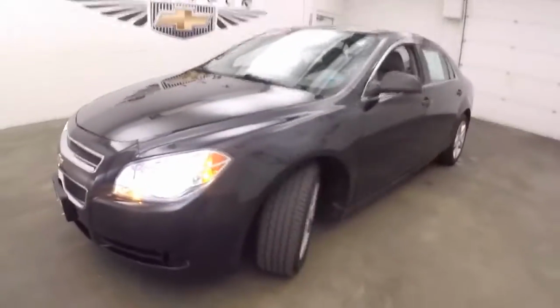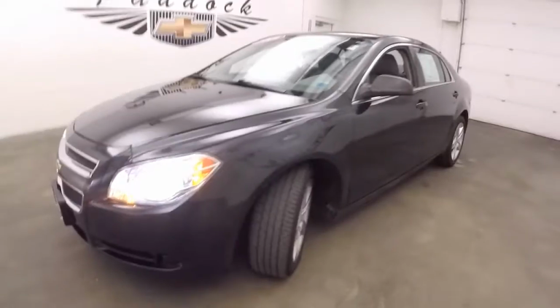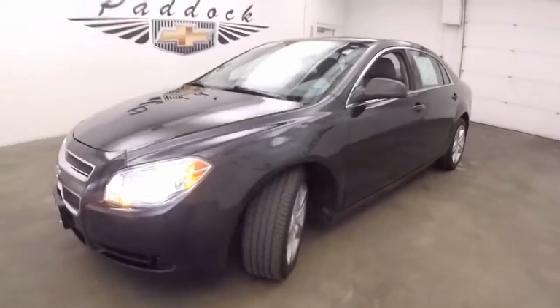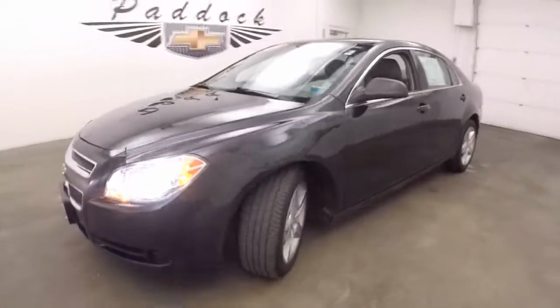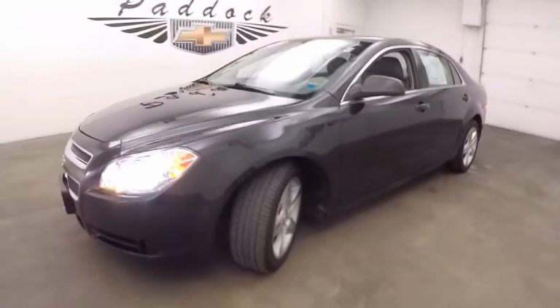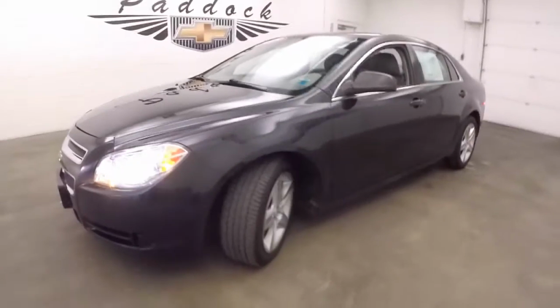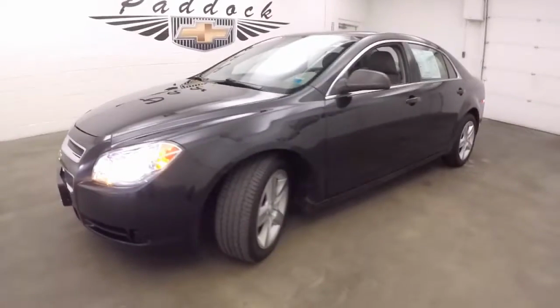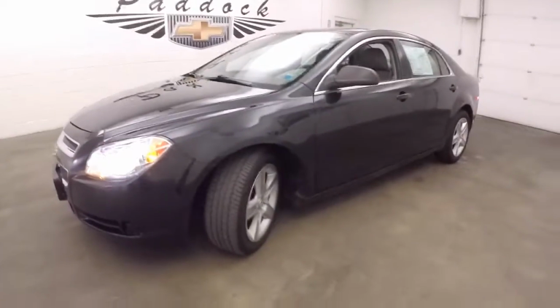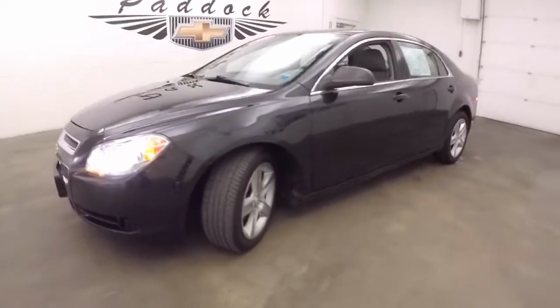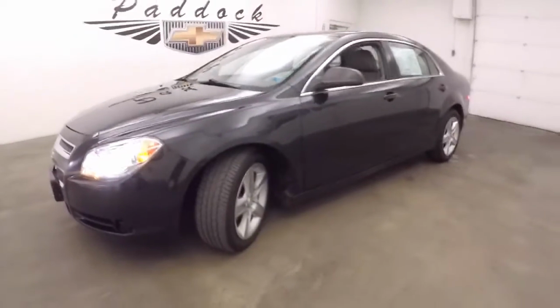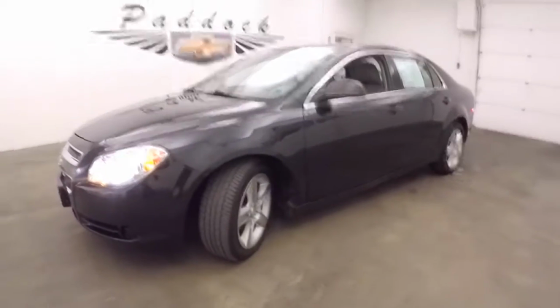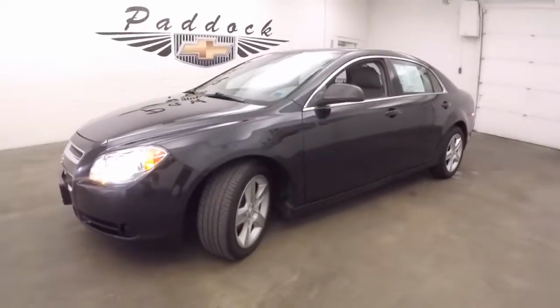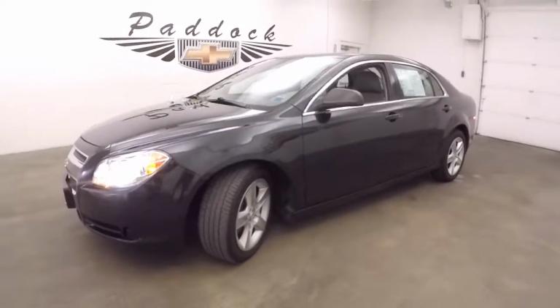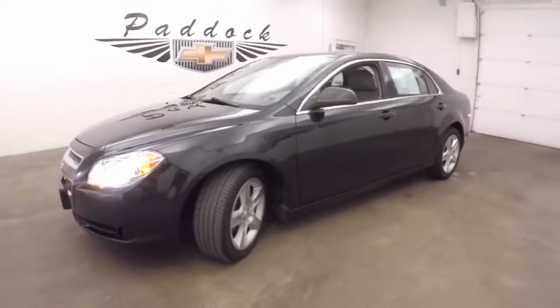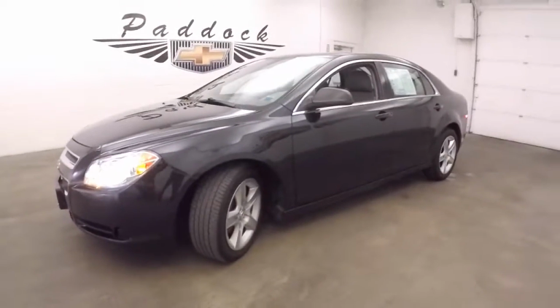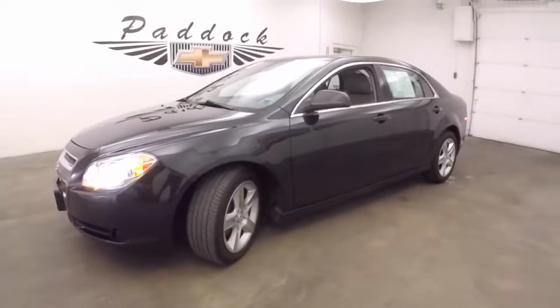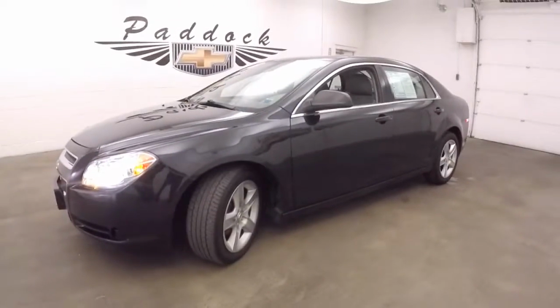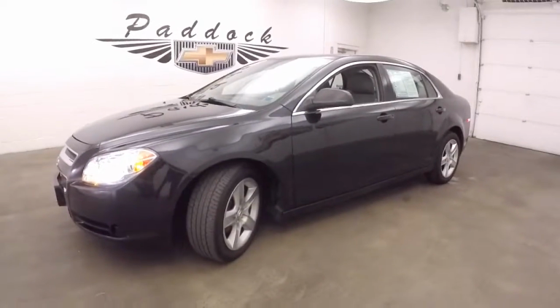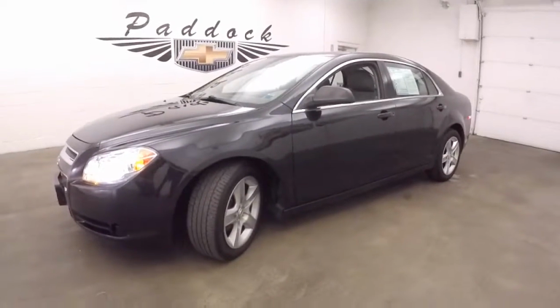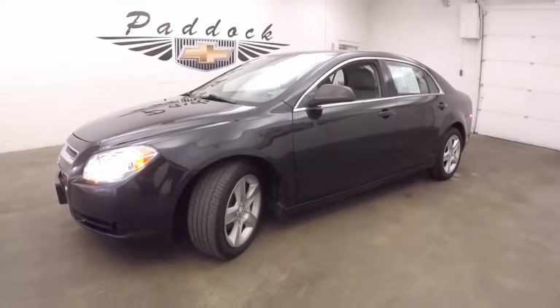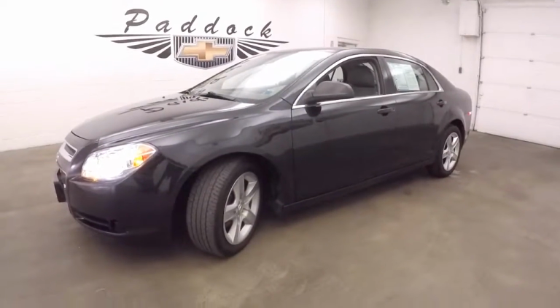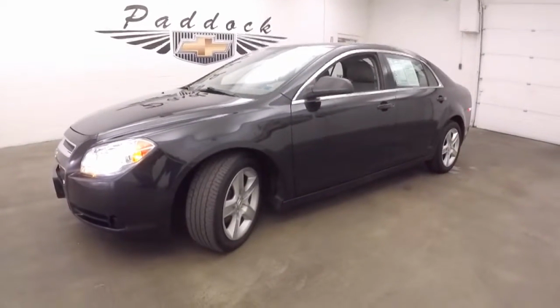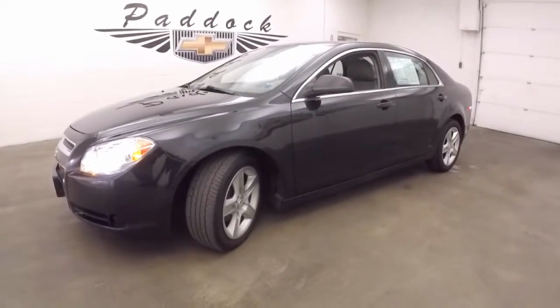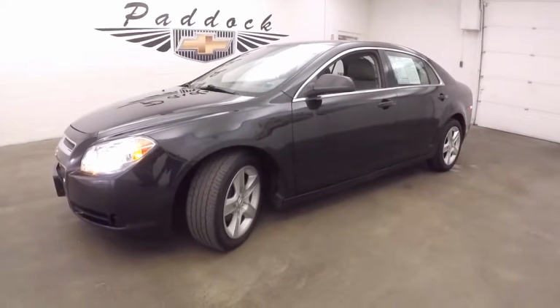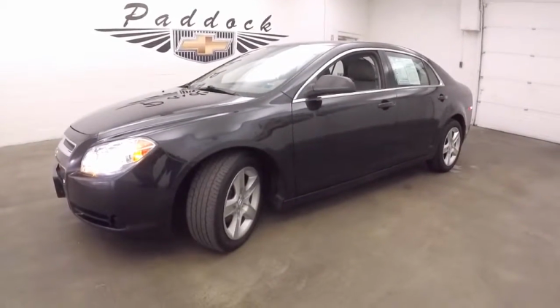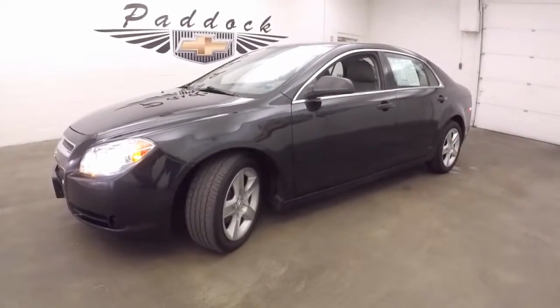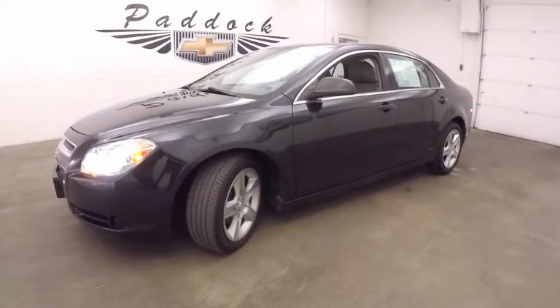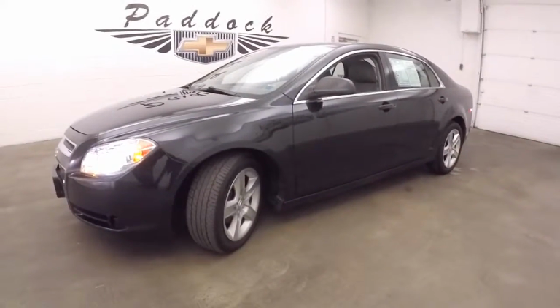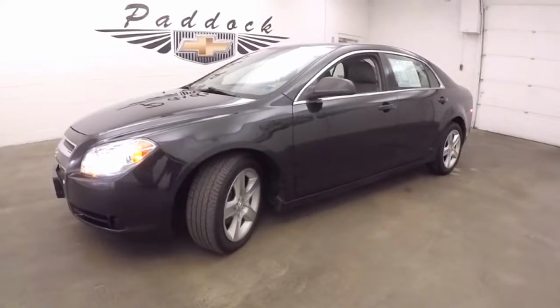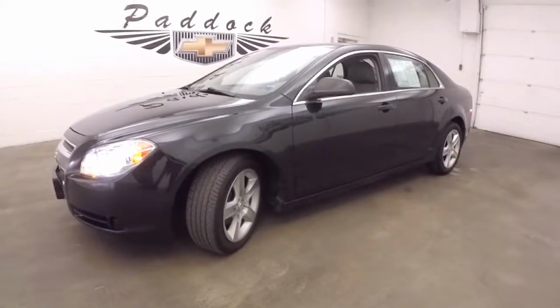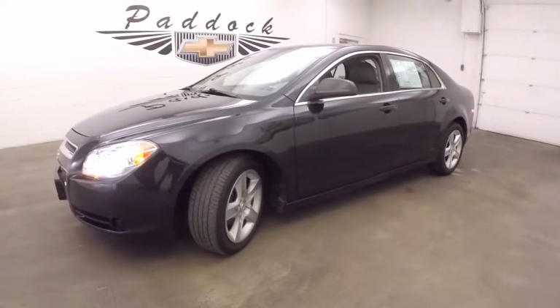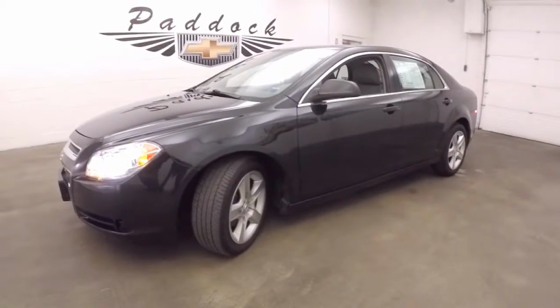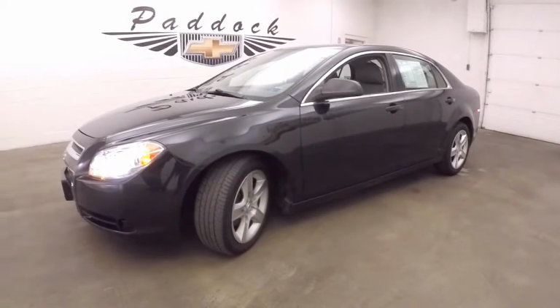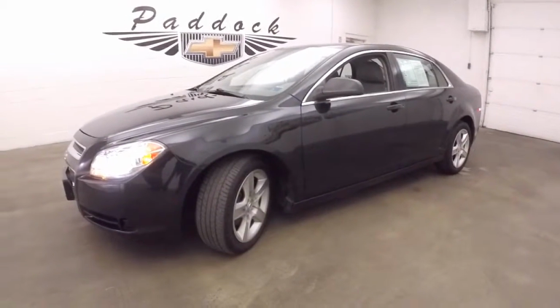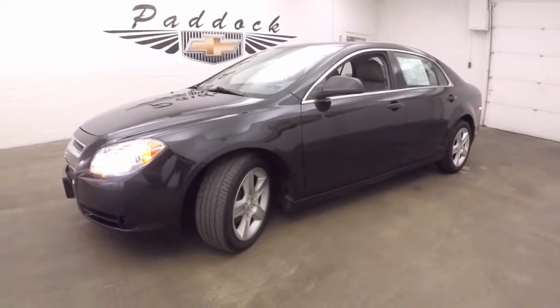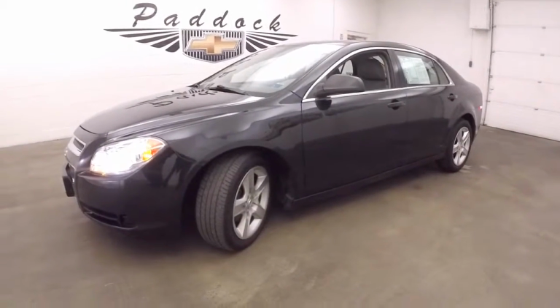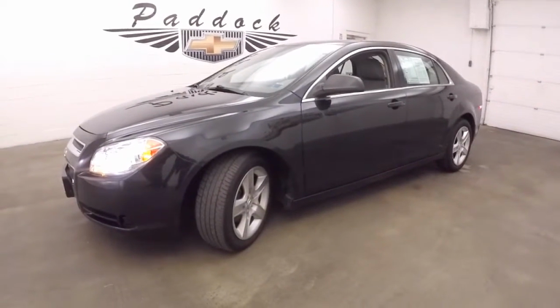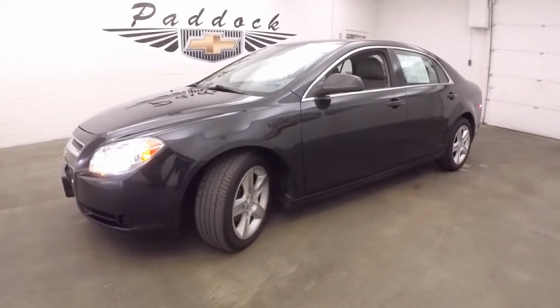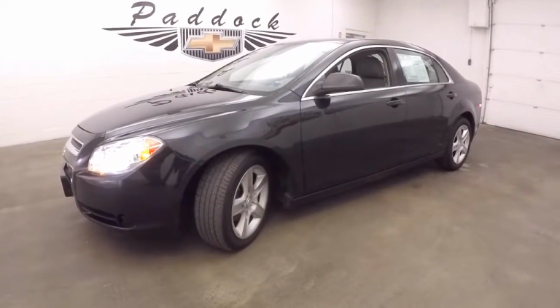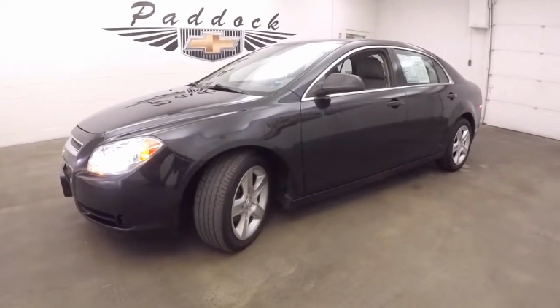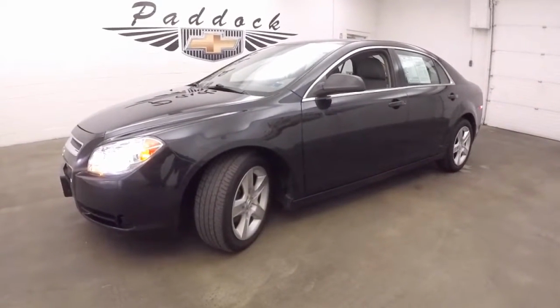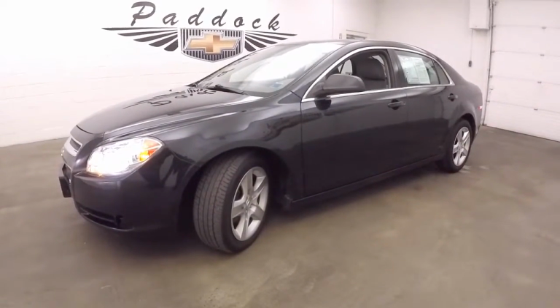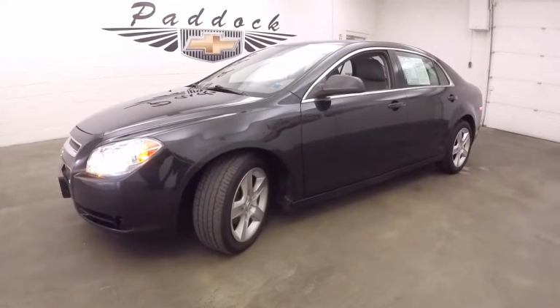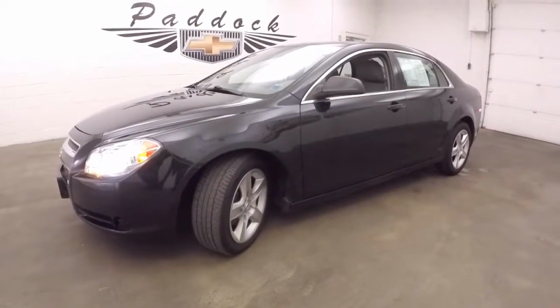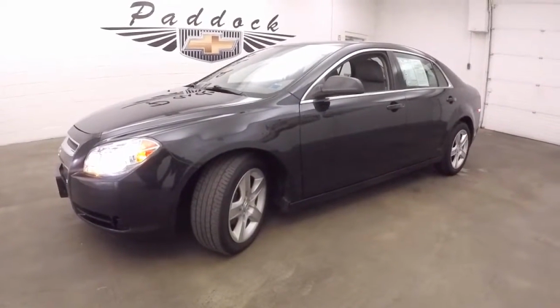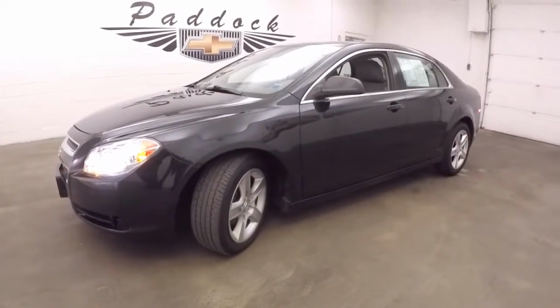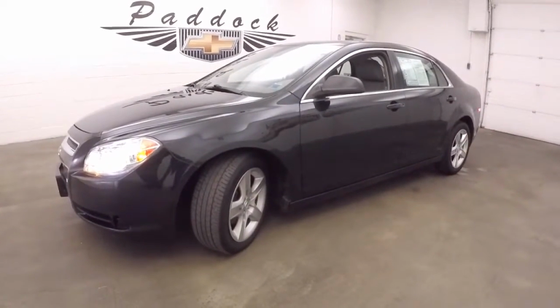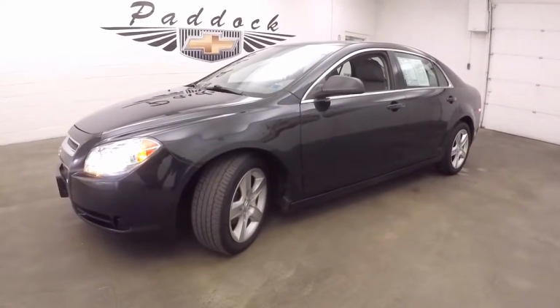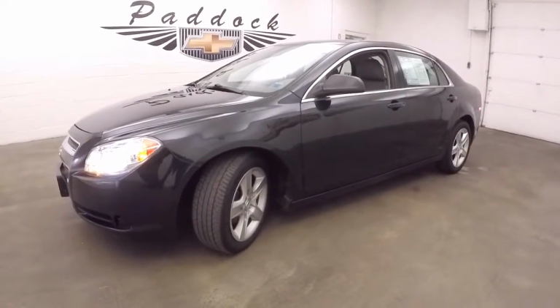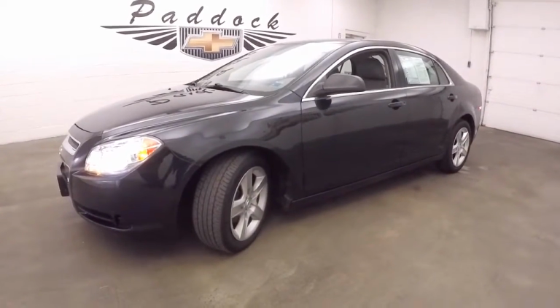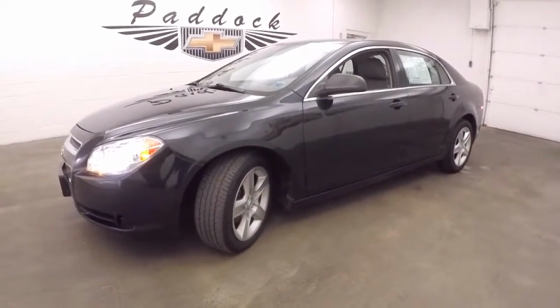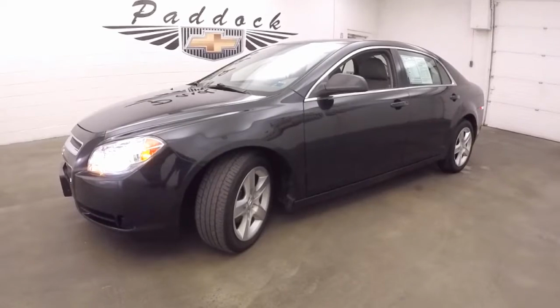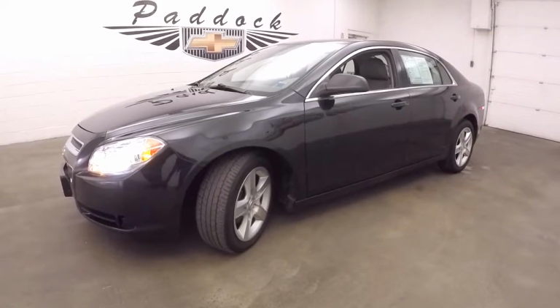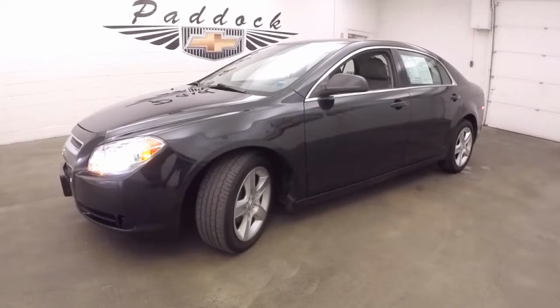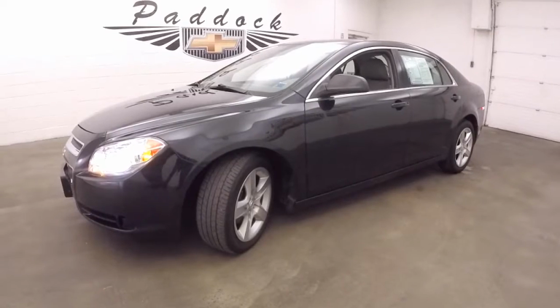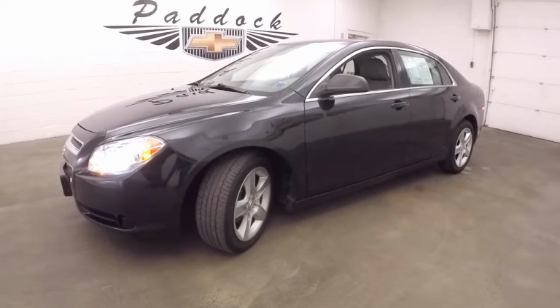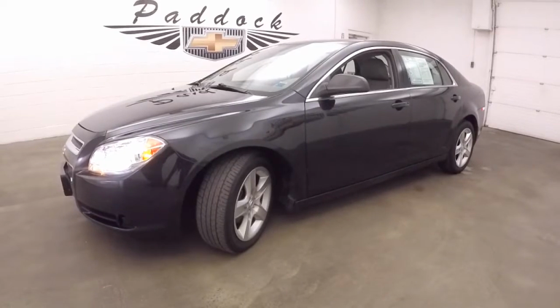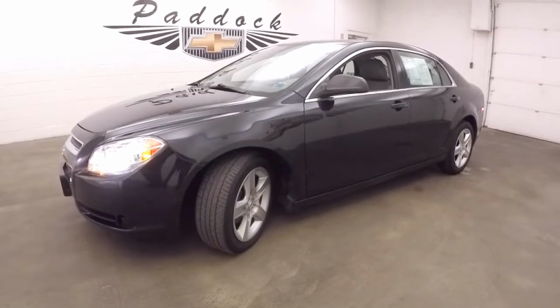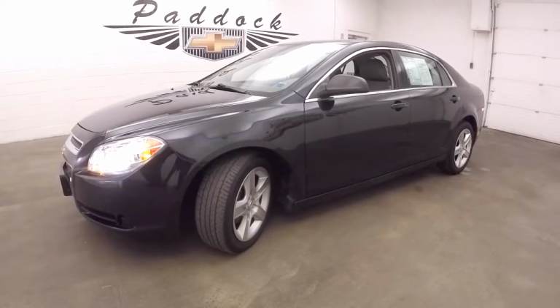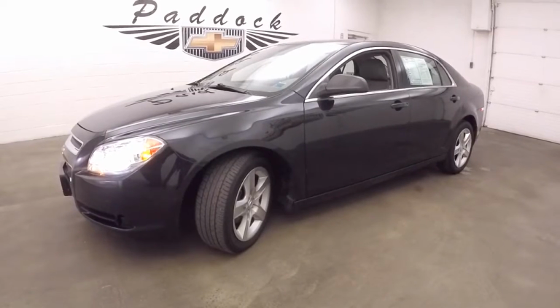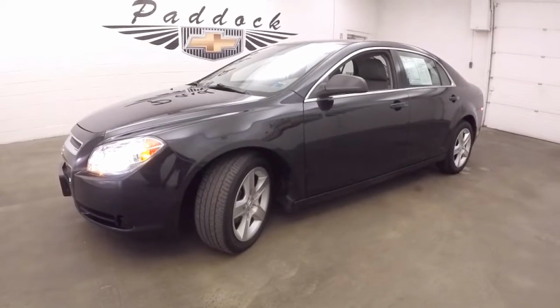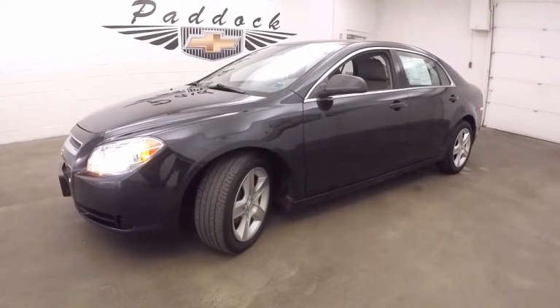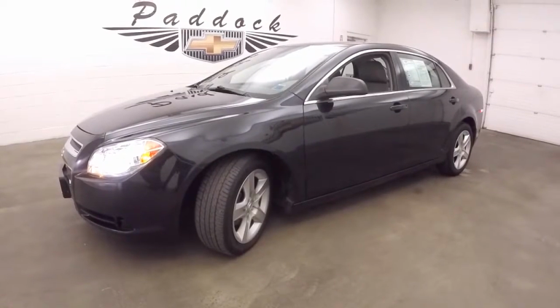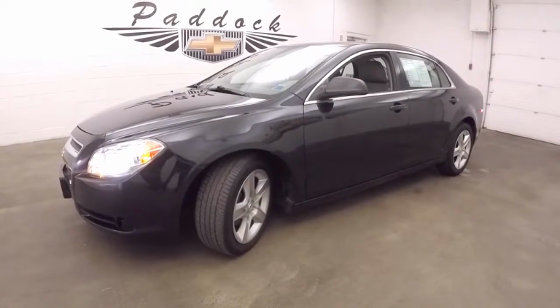To find out more about this Malibu or any of the vehicles in our inventory, give us a call at 876-0945.